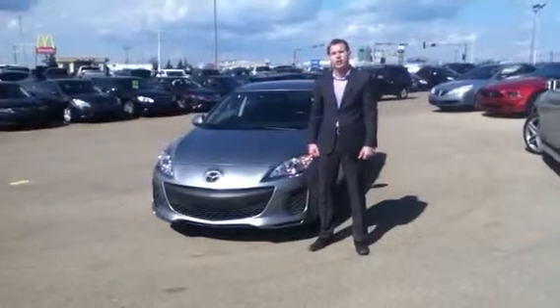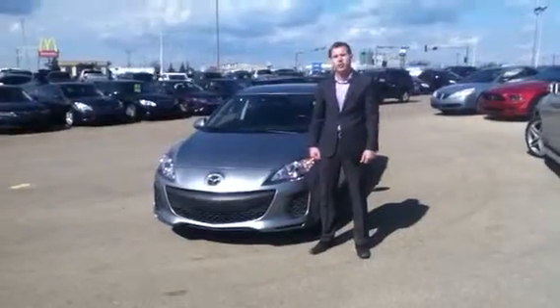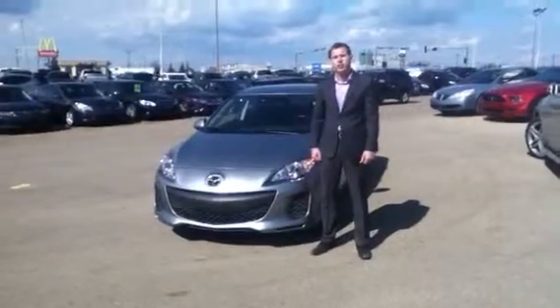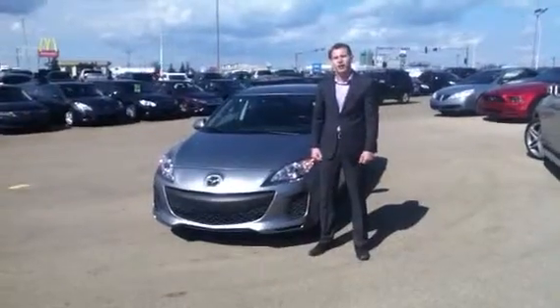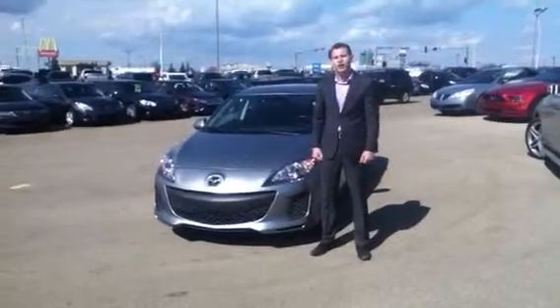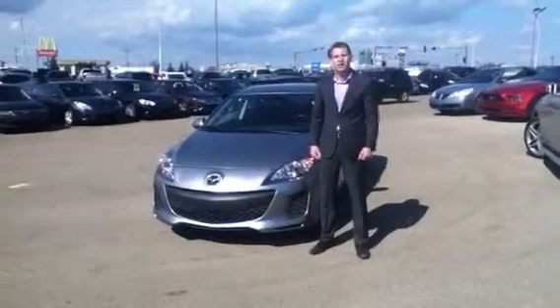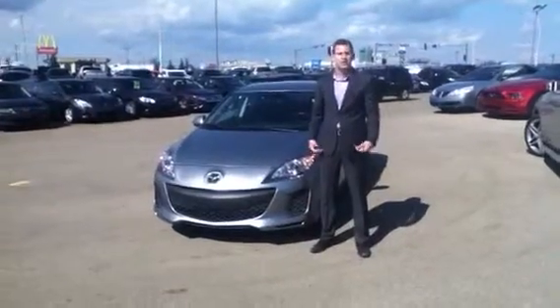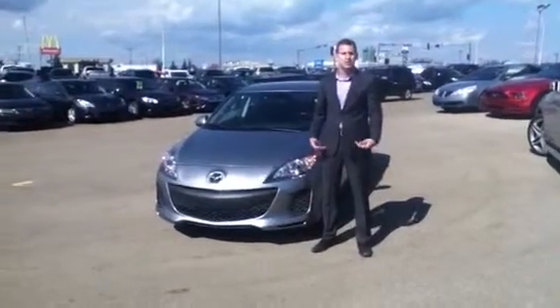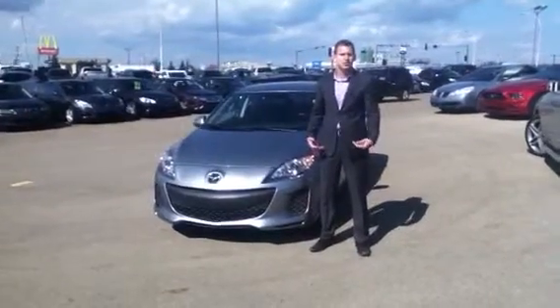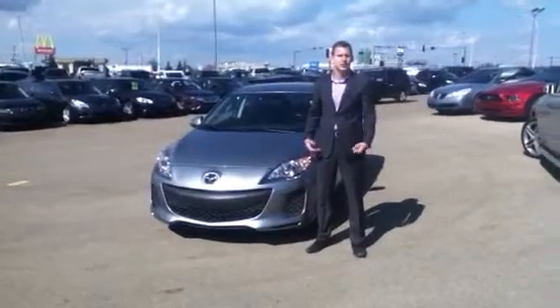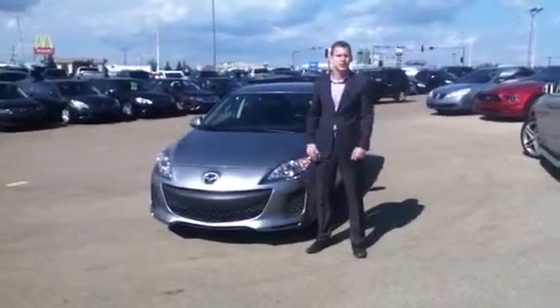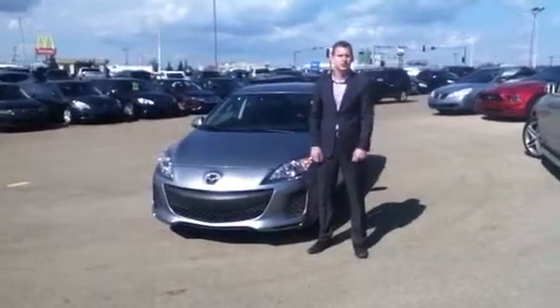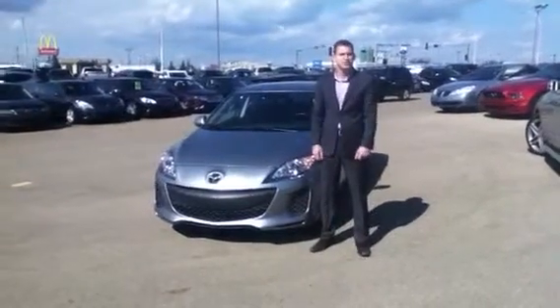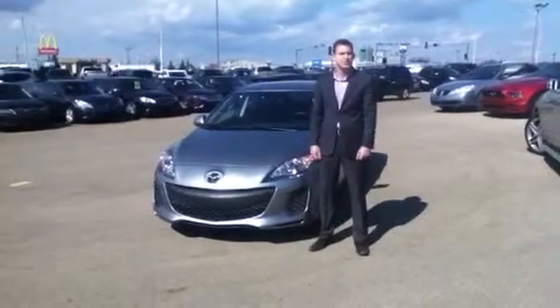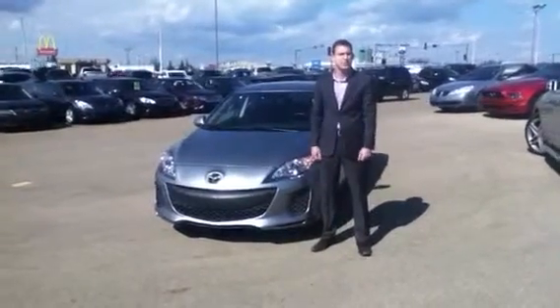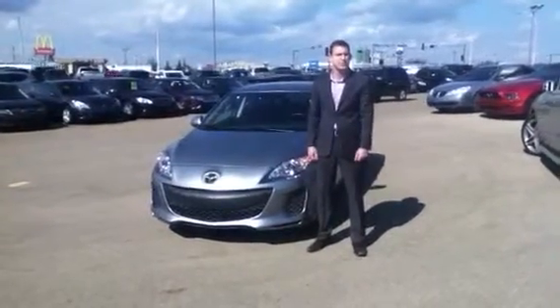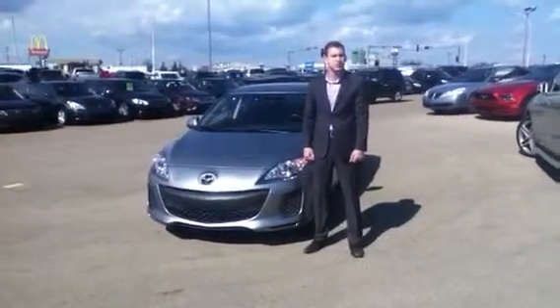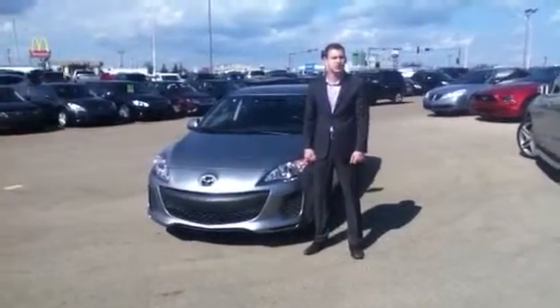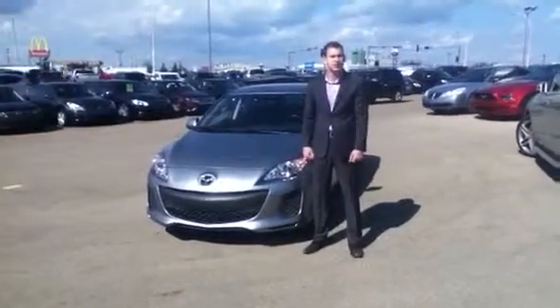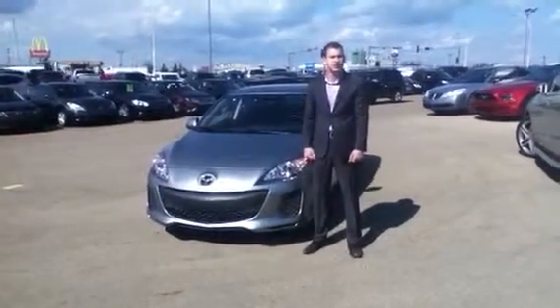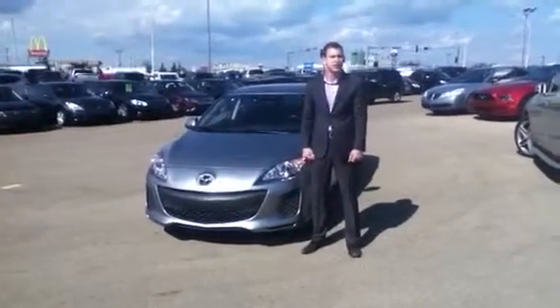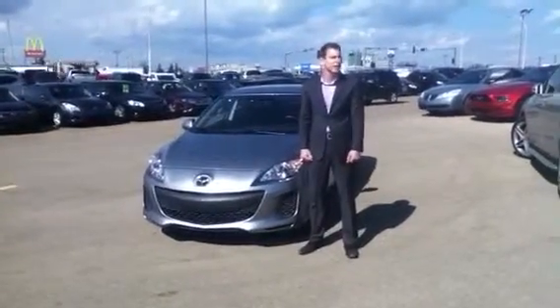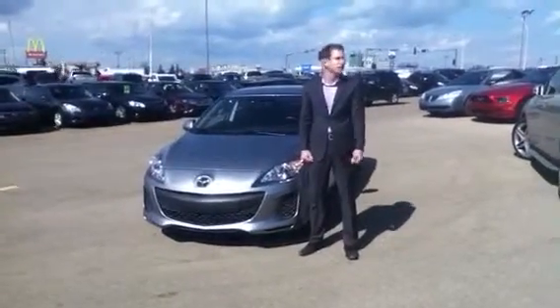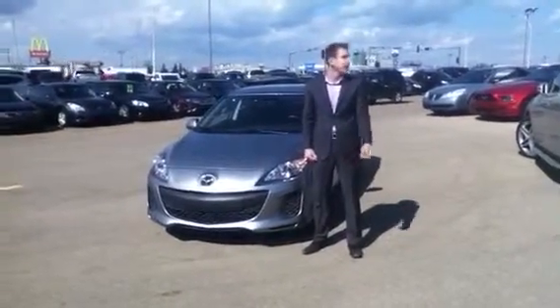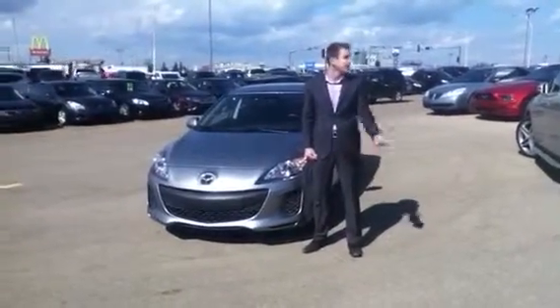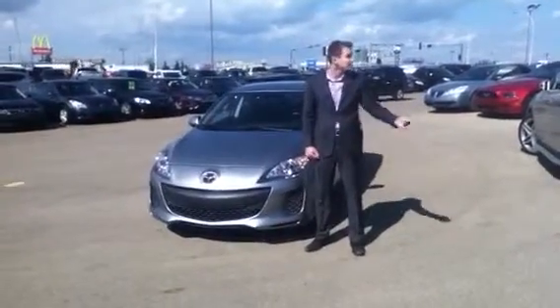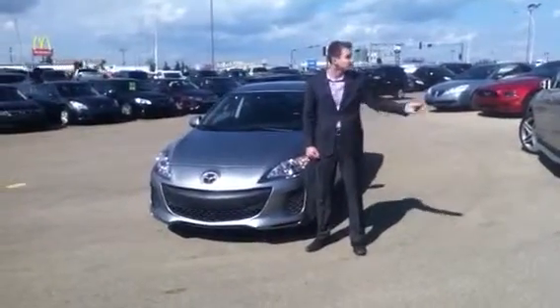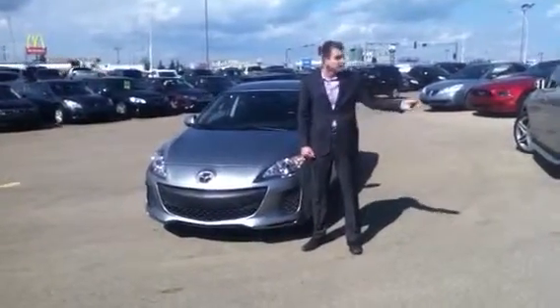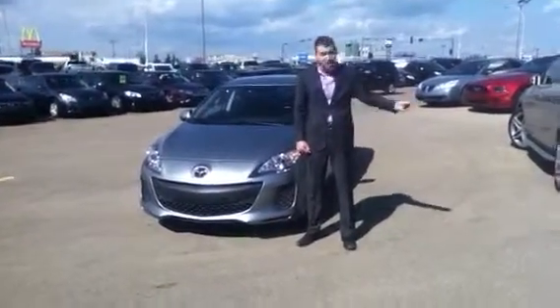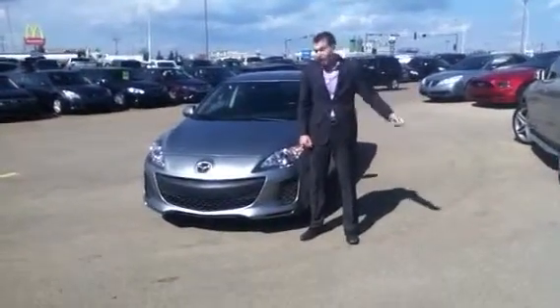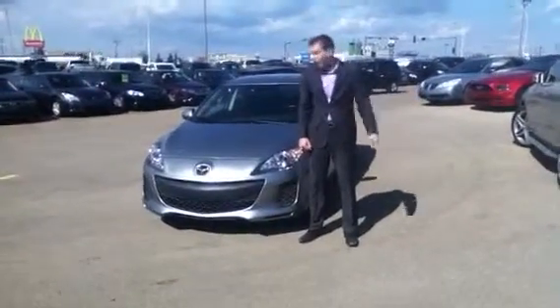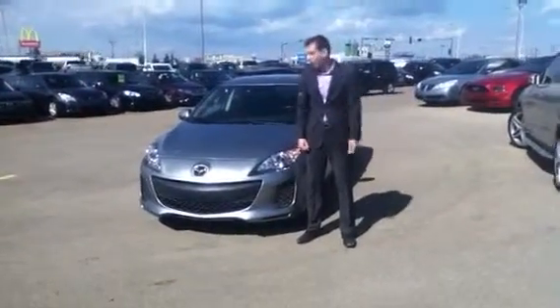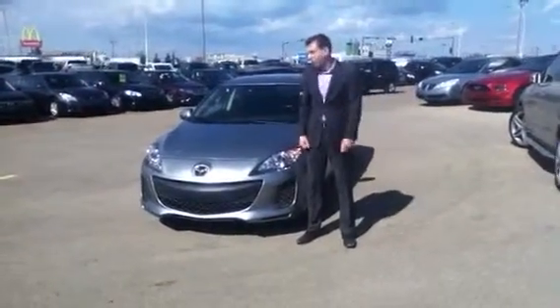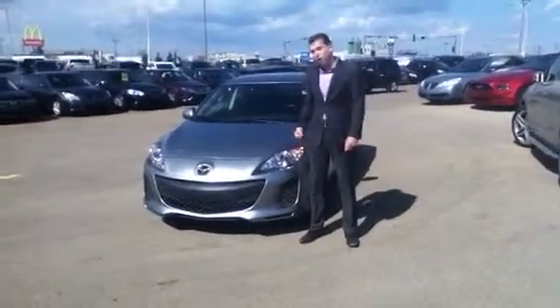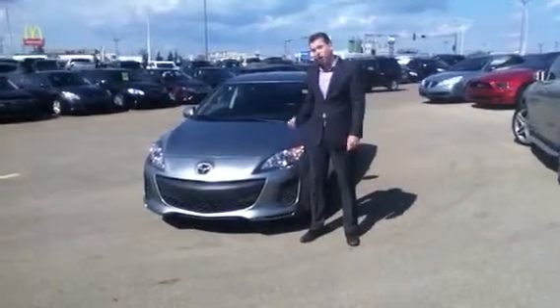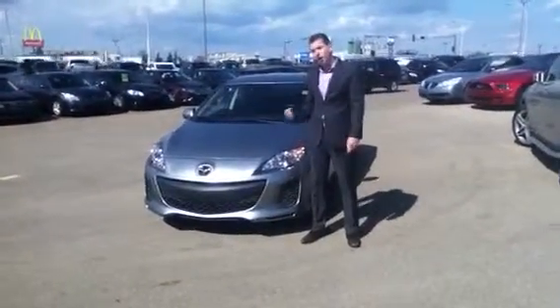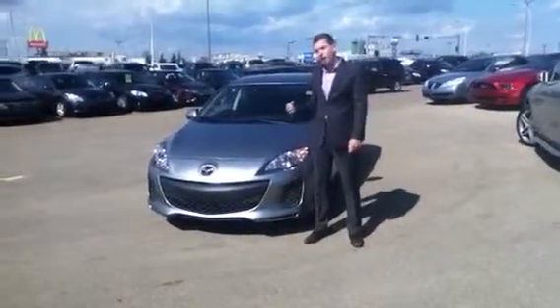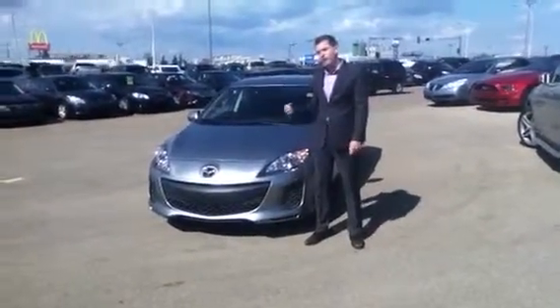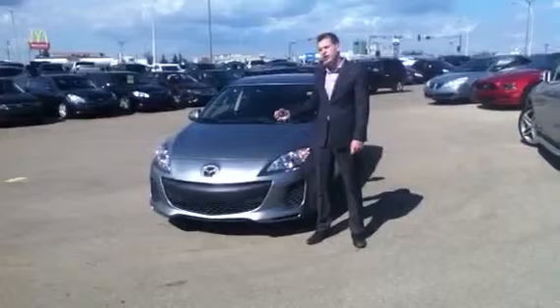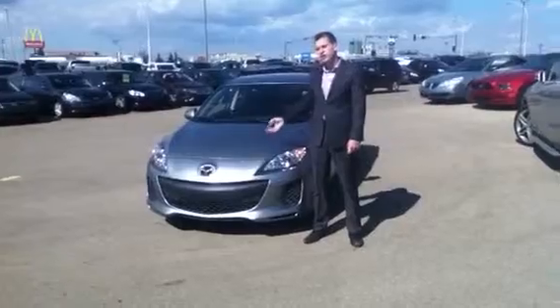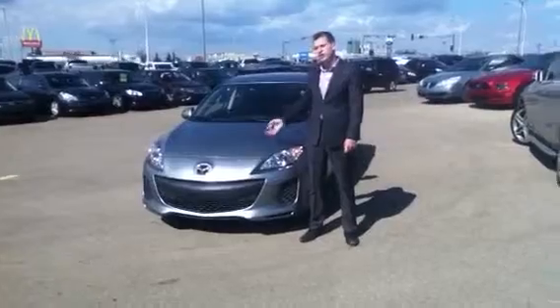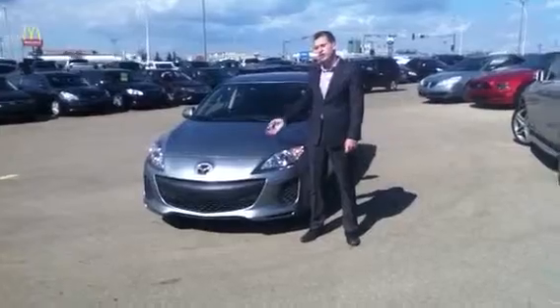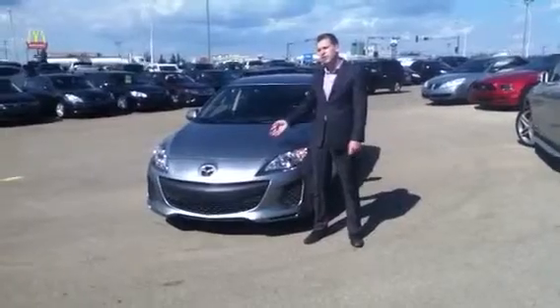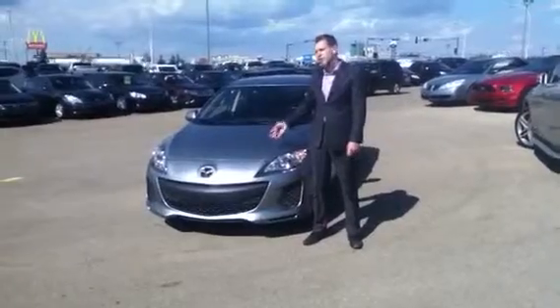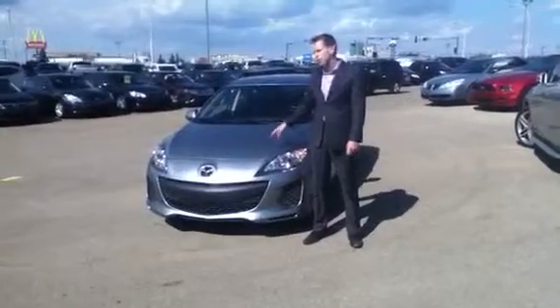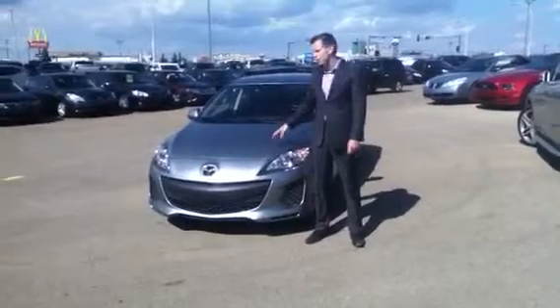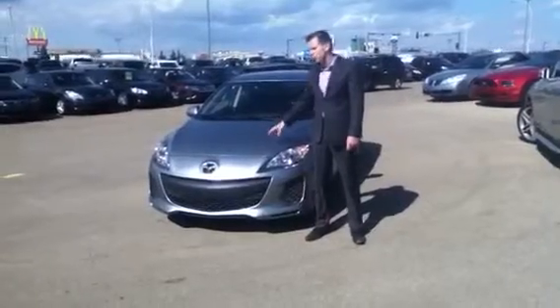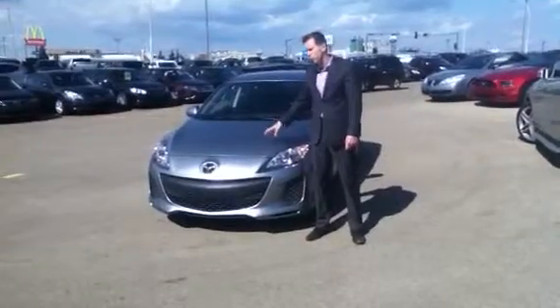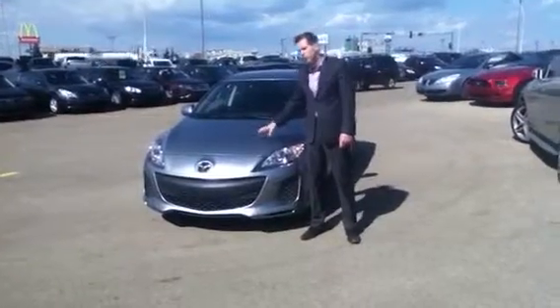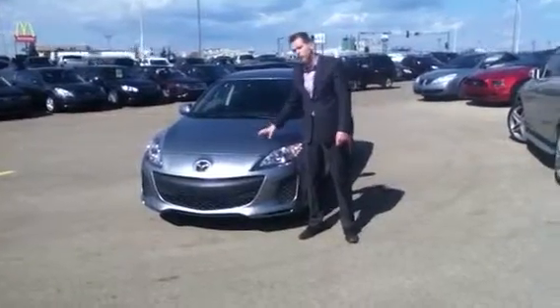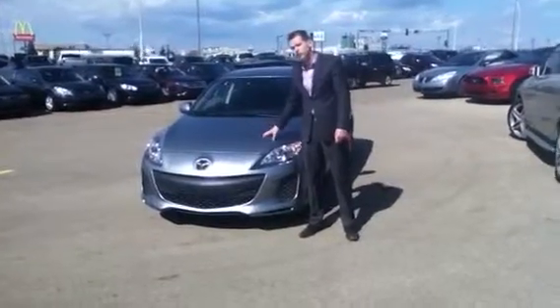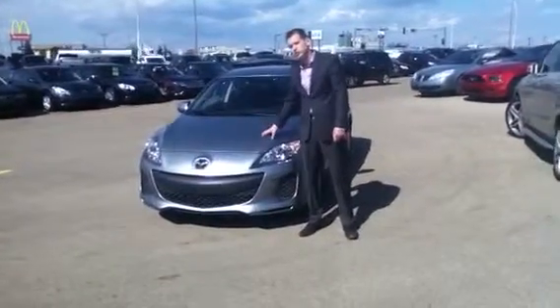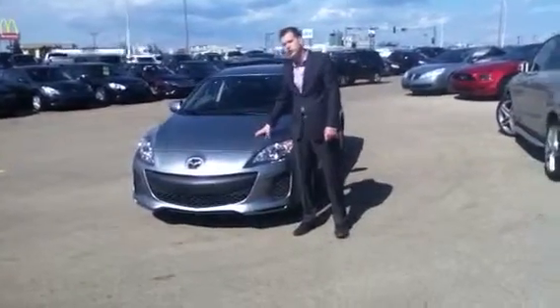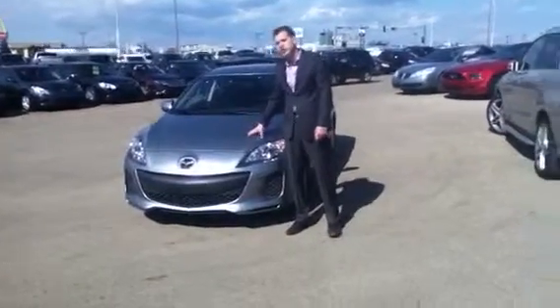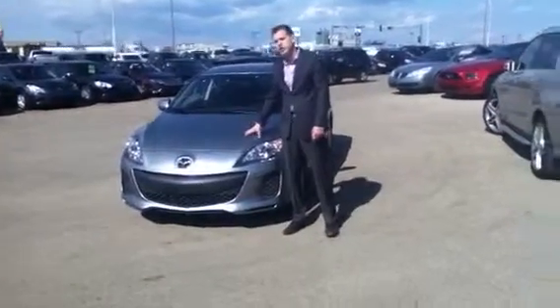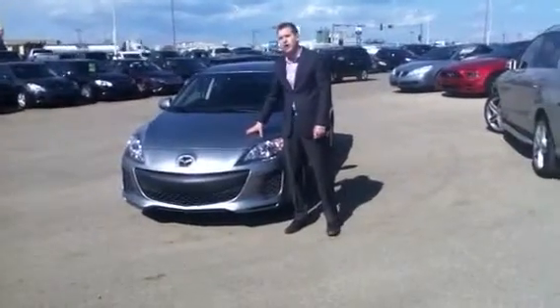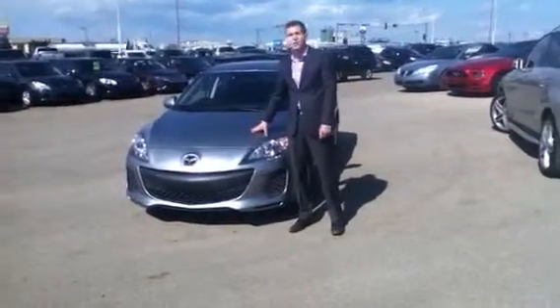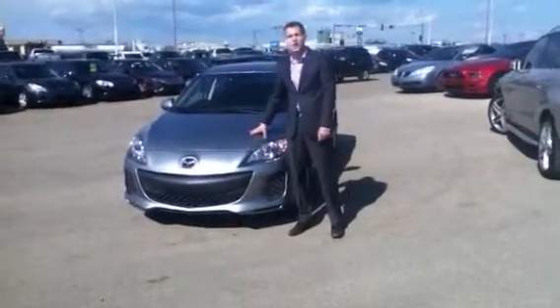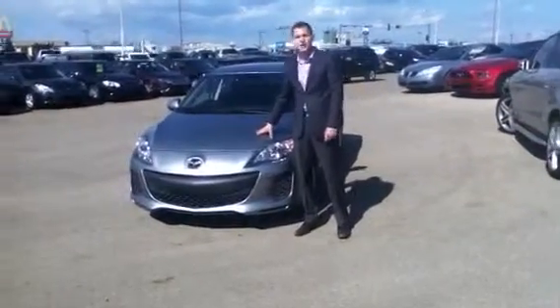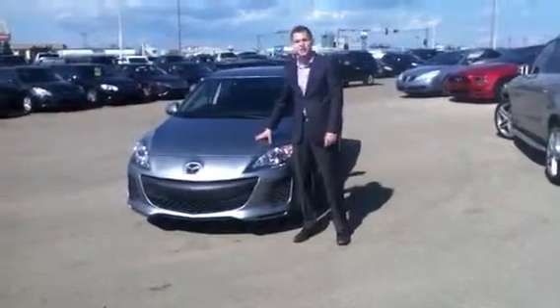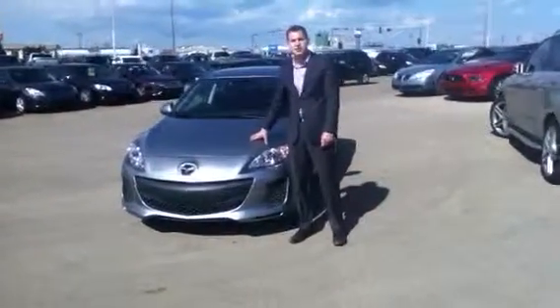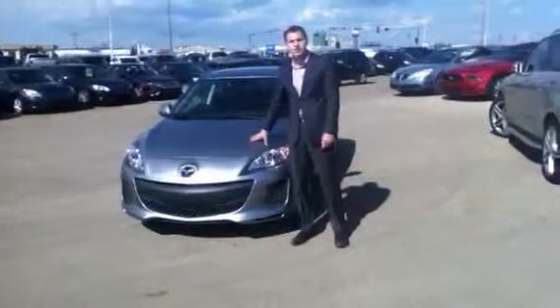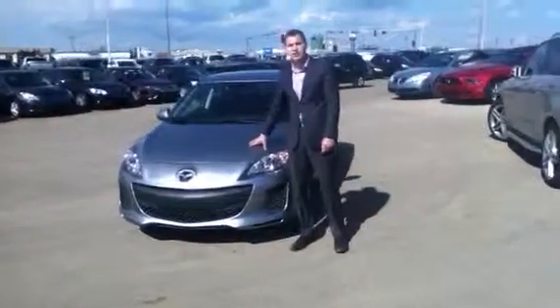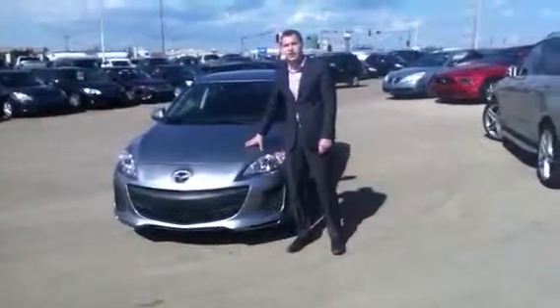Hello Milo, my name is Chris. I'm a sales associate here at LA Mazda. Right here beside me I have a 2013 Mazda 3.